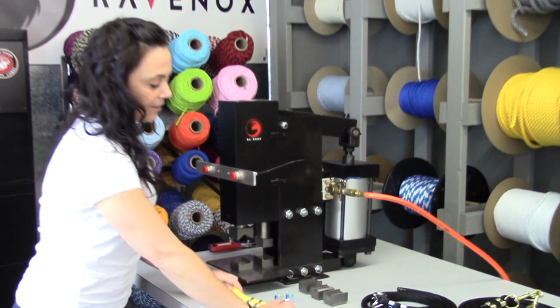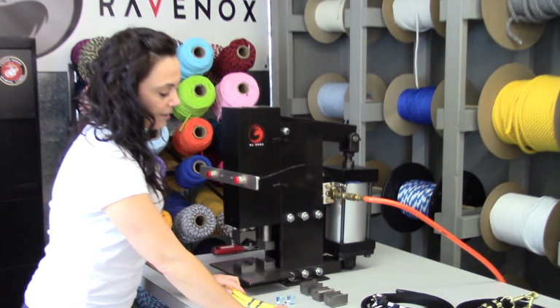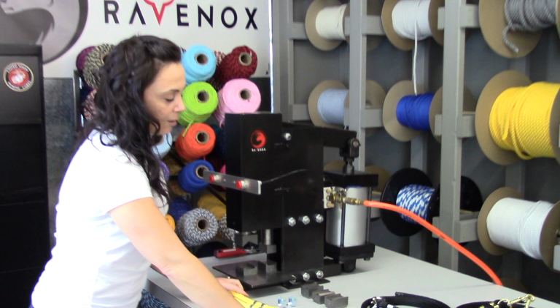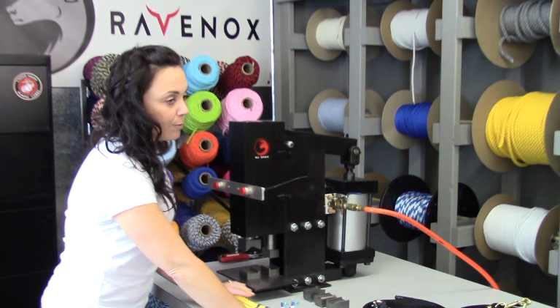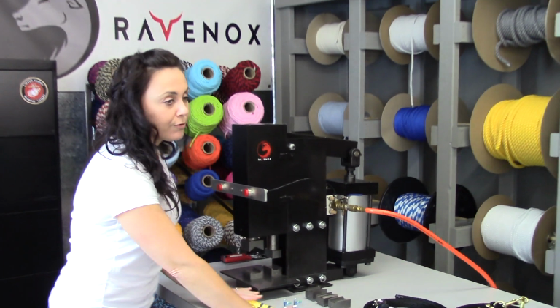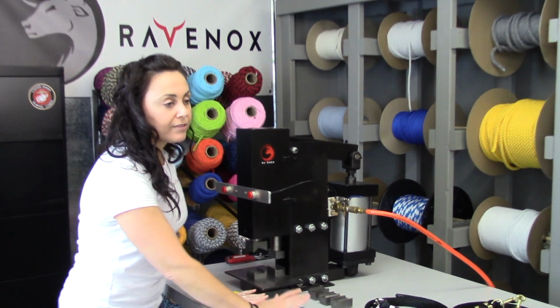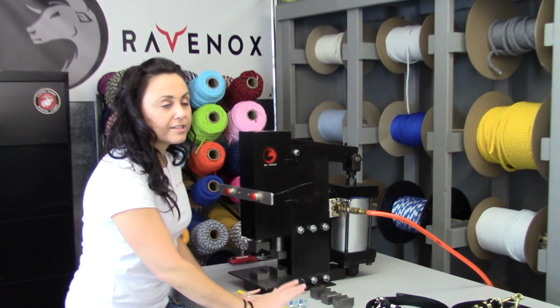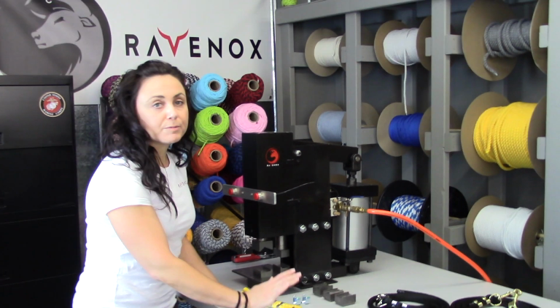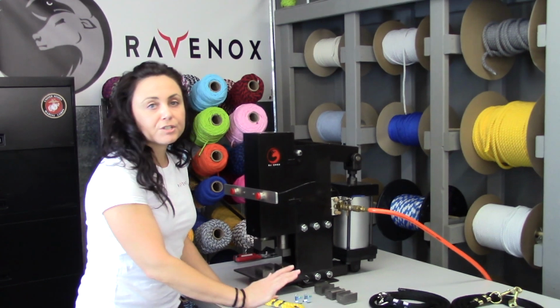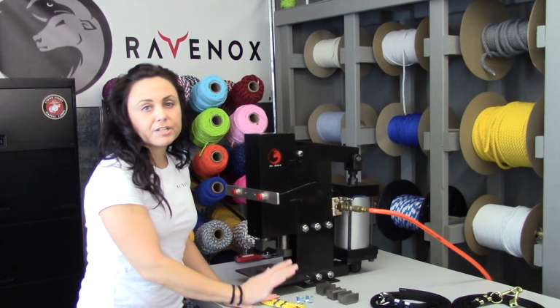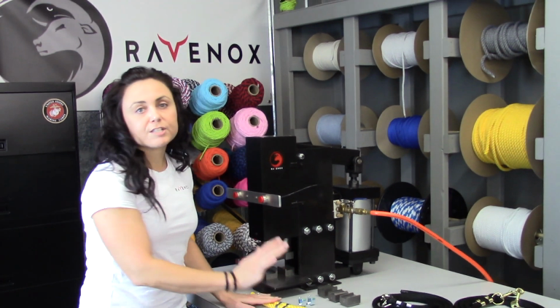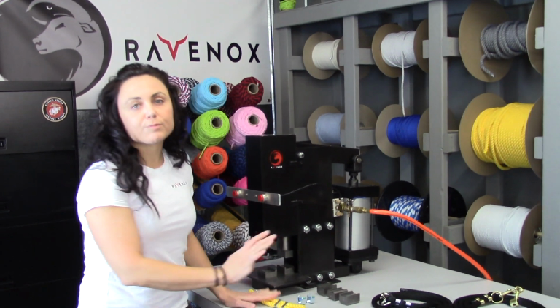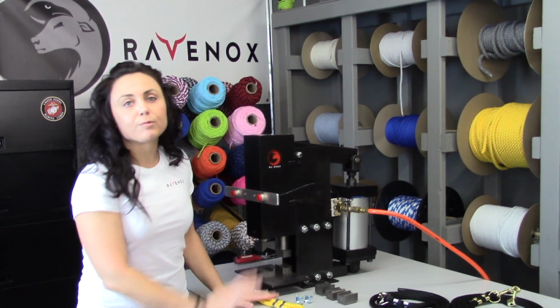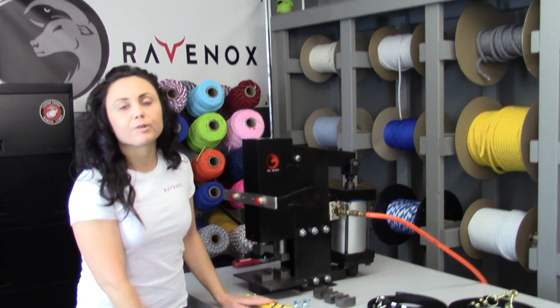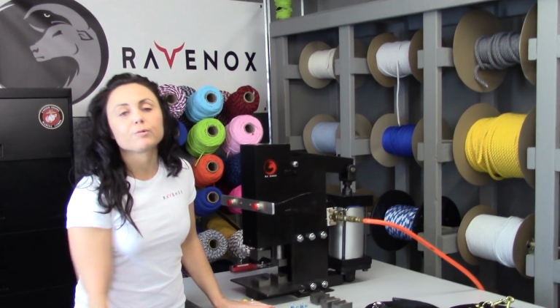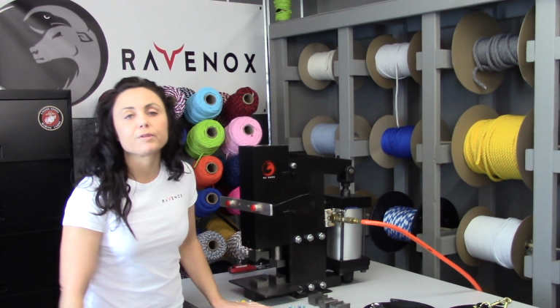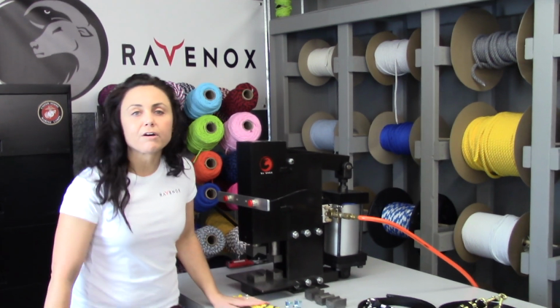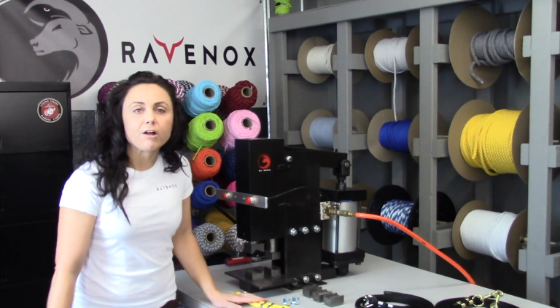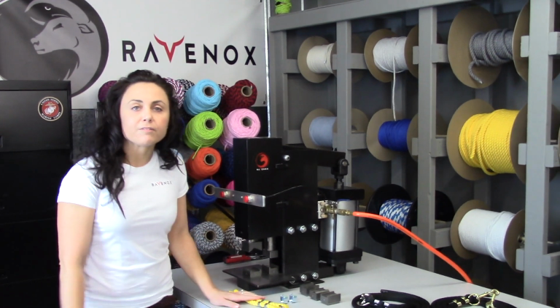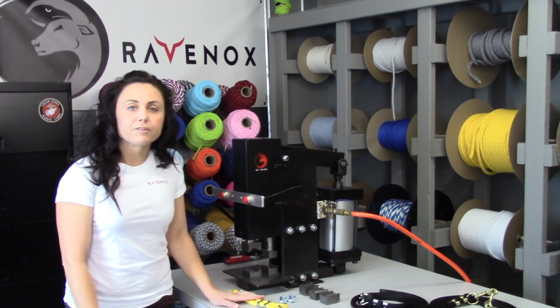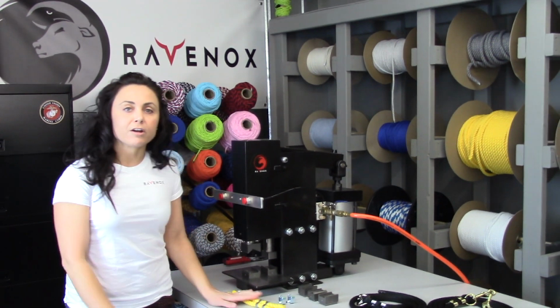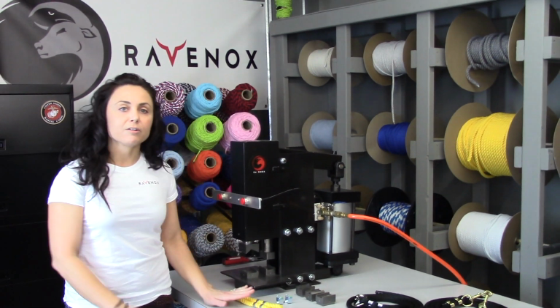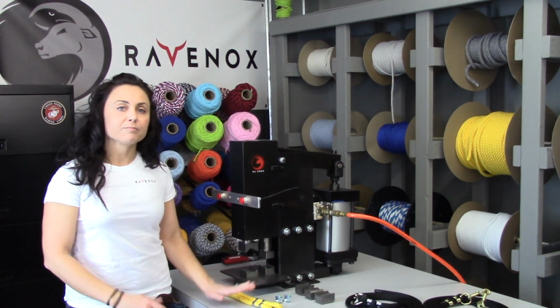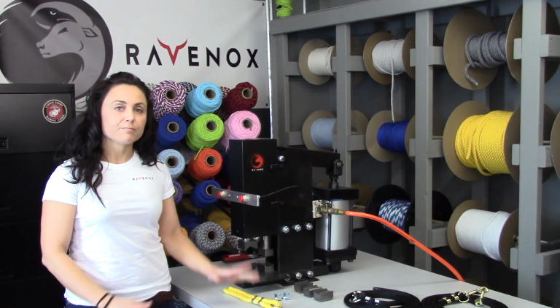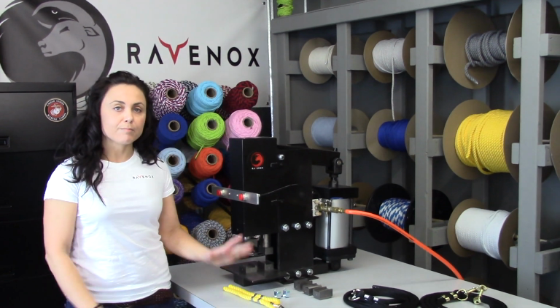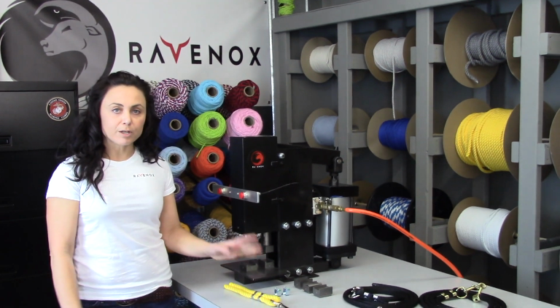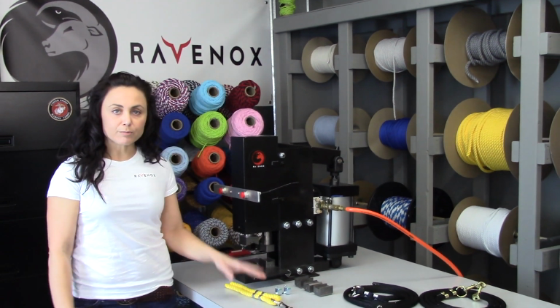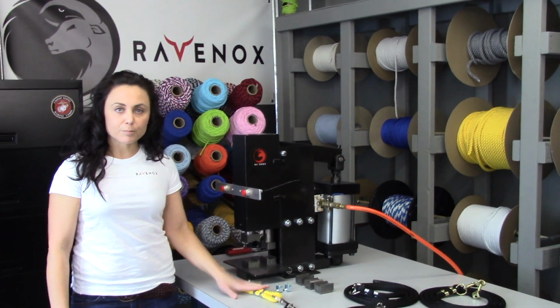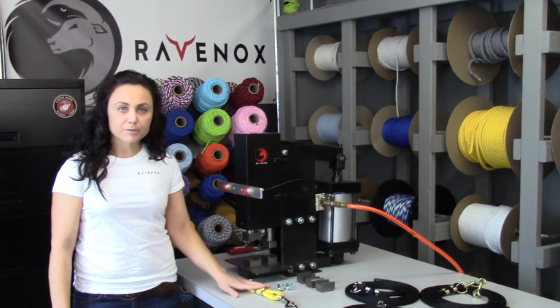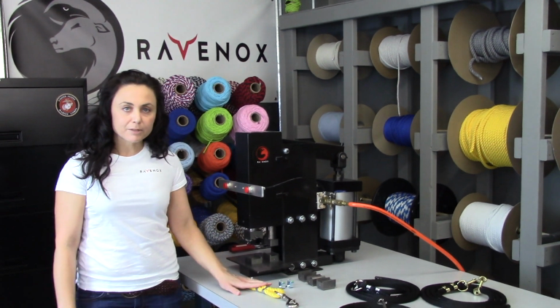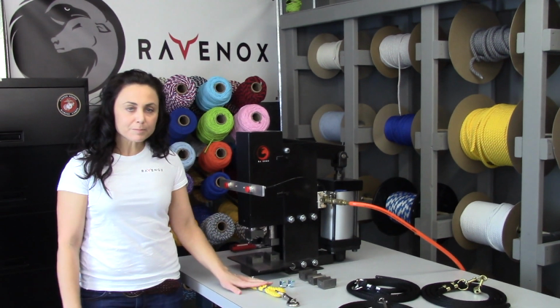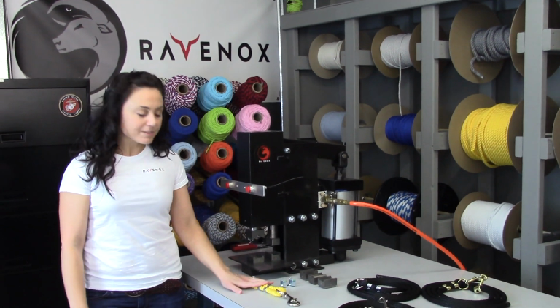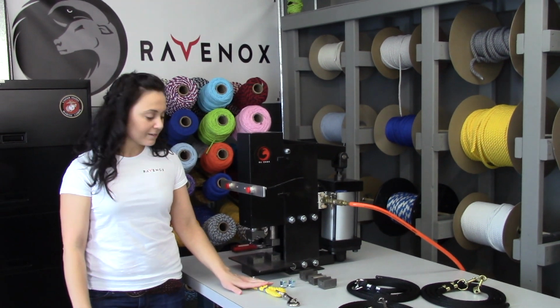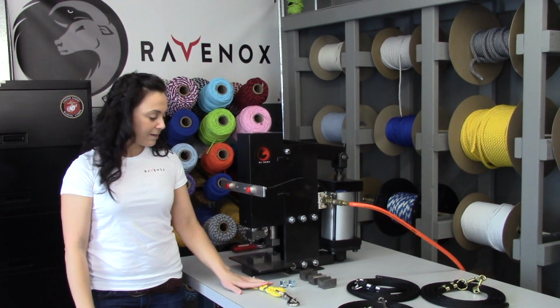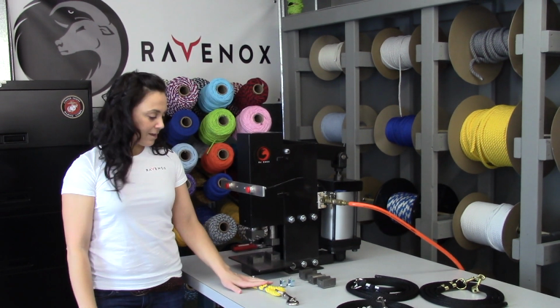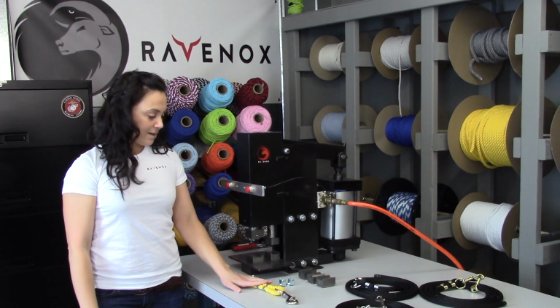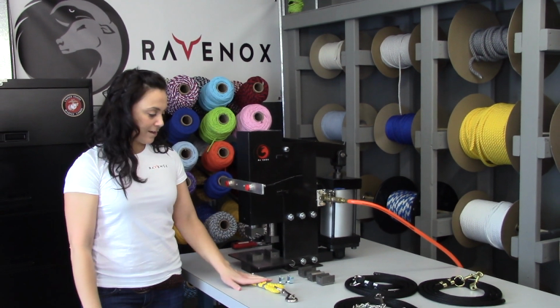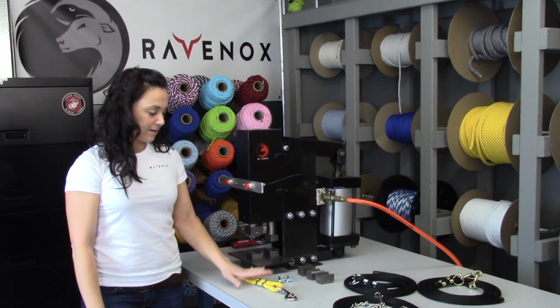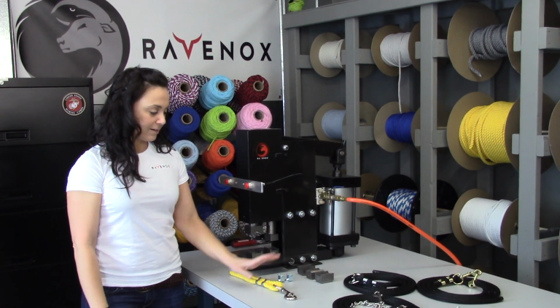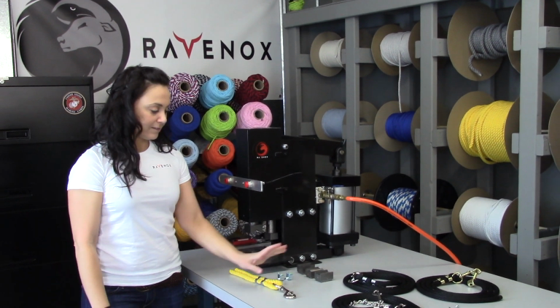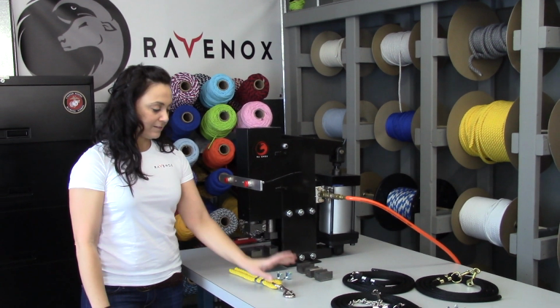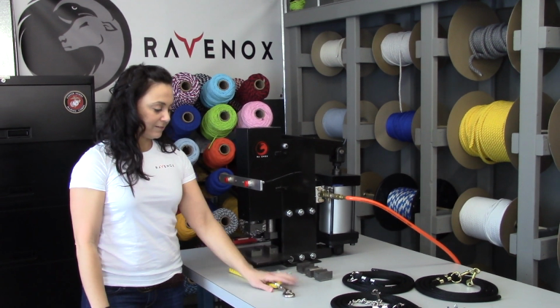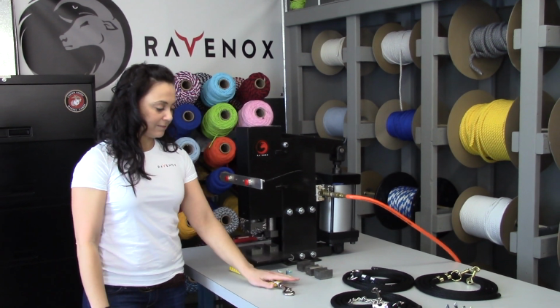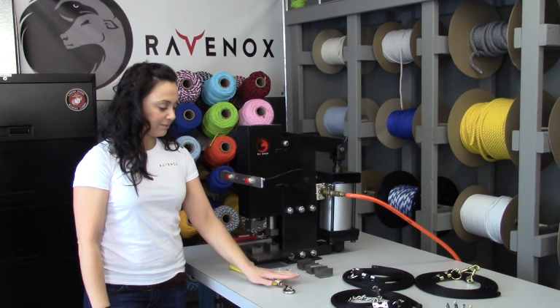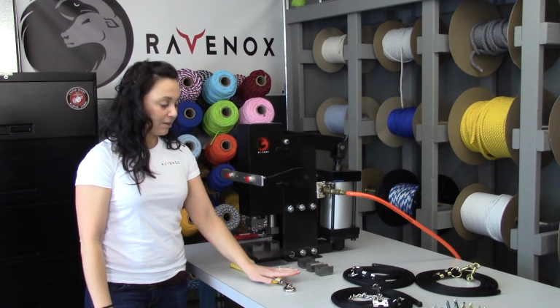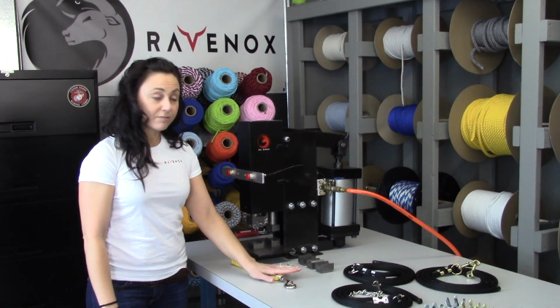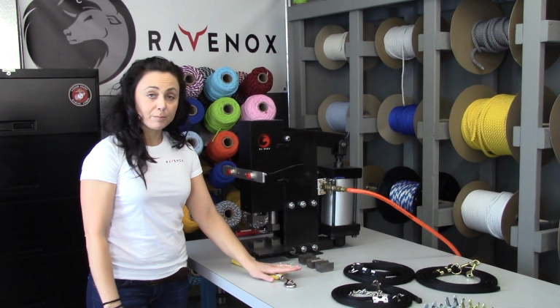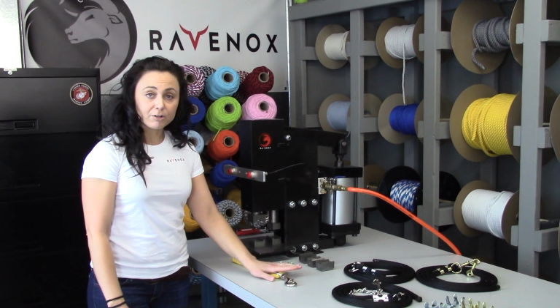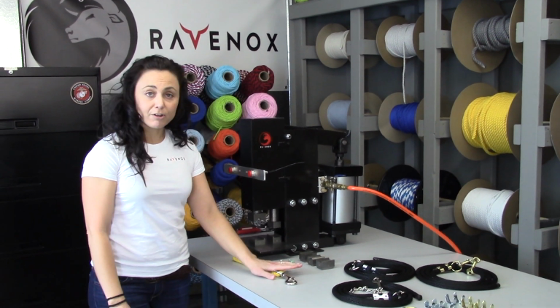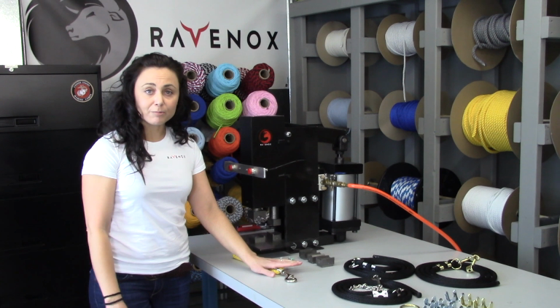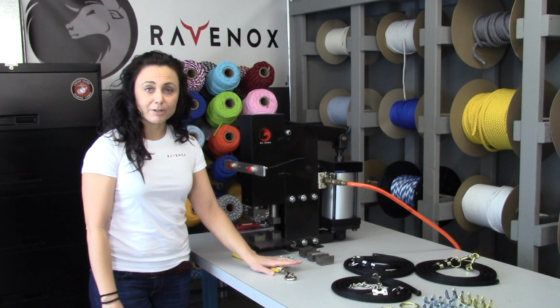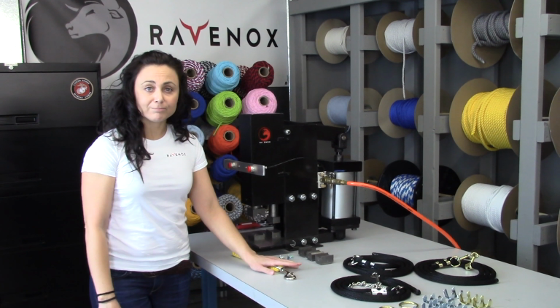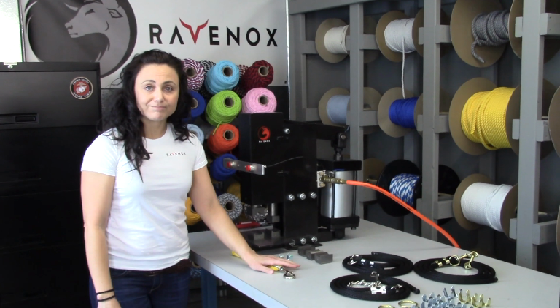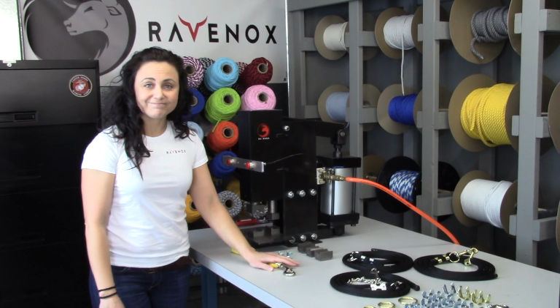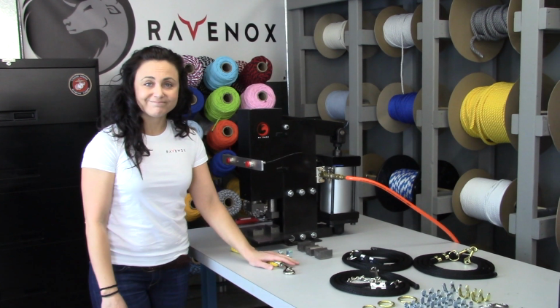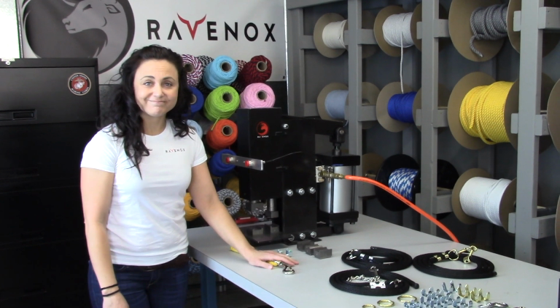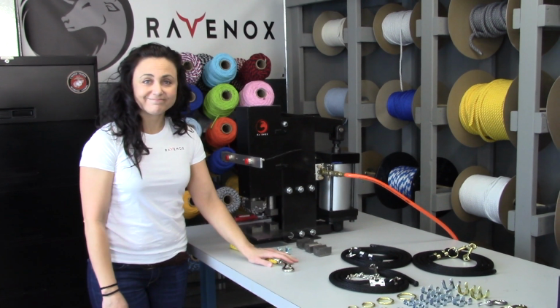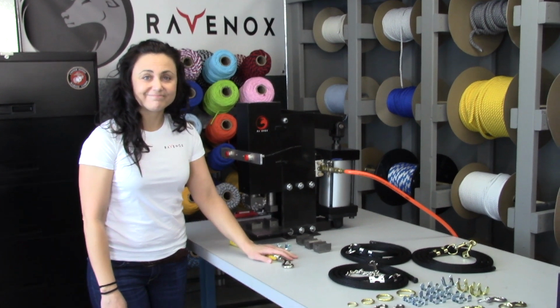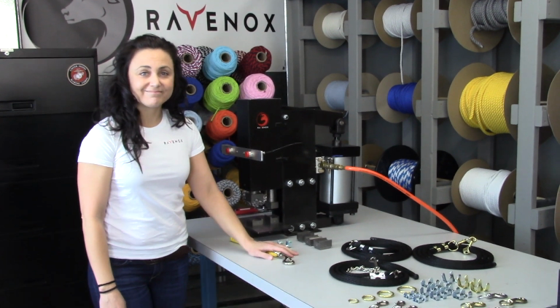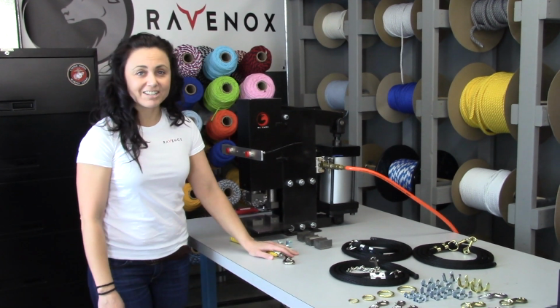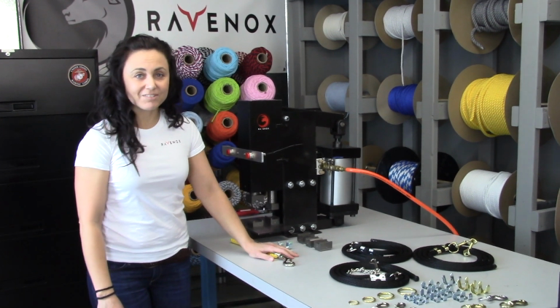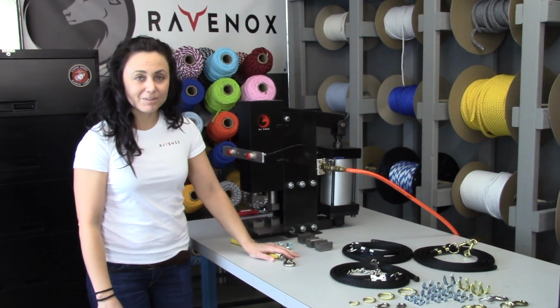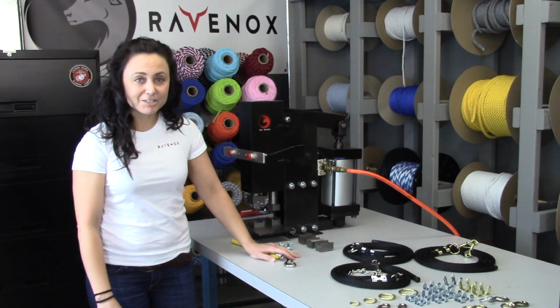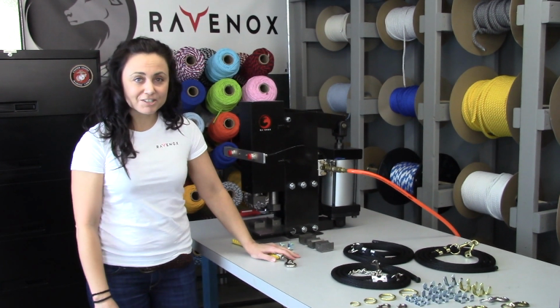Both of these machines will work with all of our metal rope clamps and all of our metal hardware. Thank you very much.